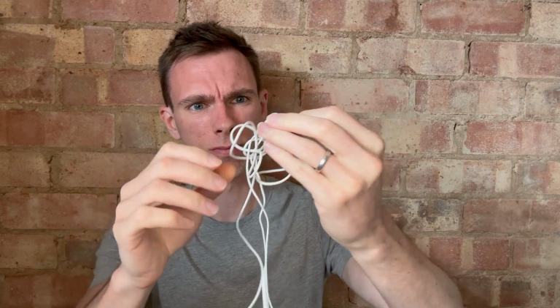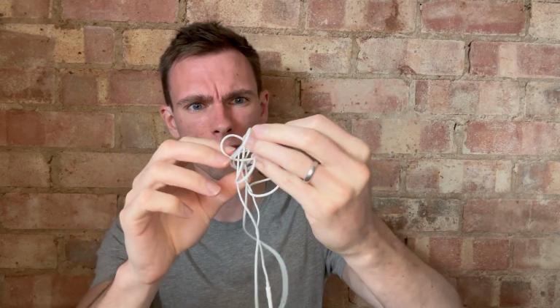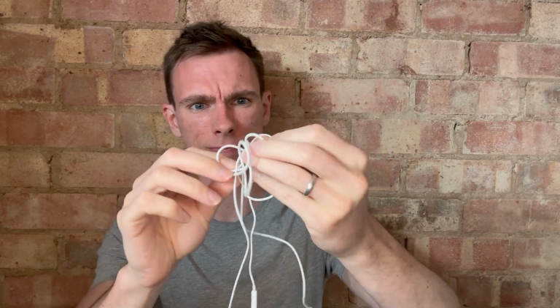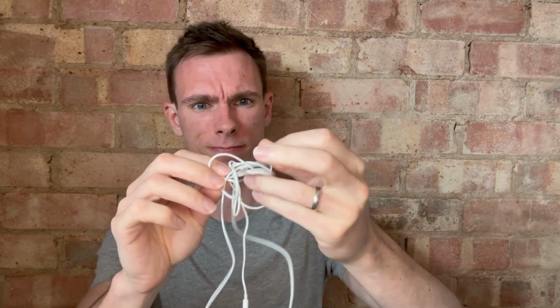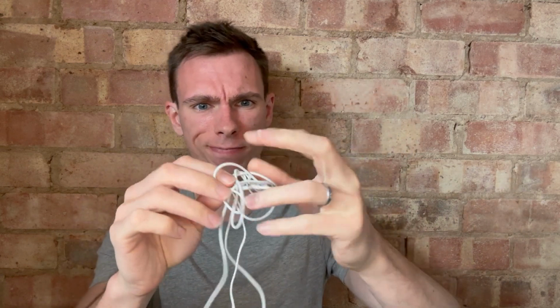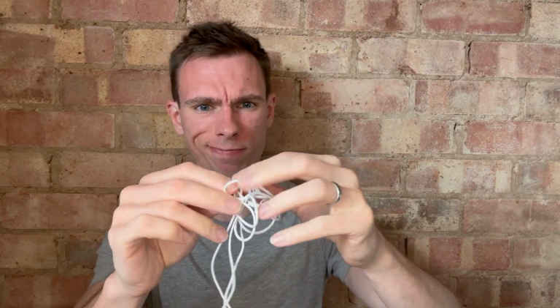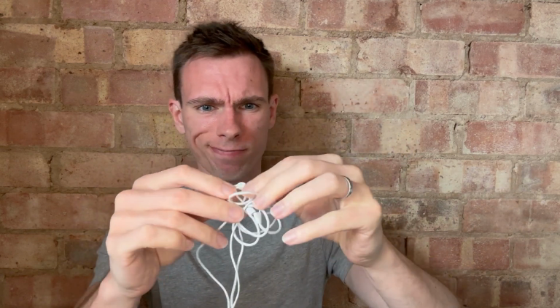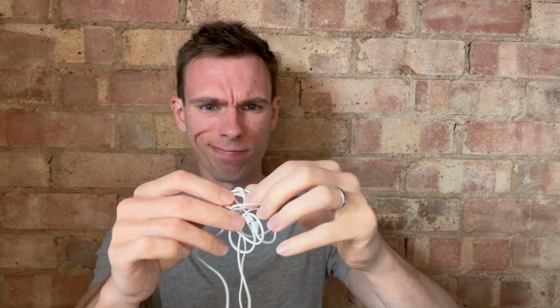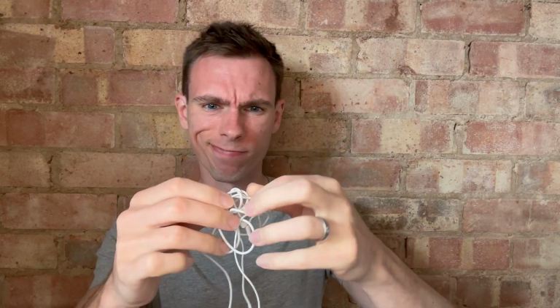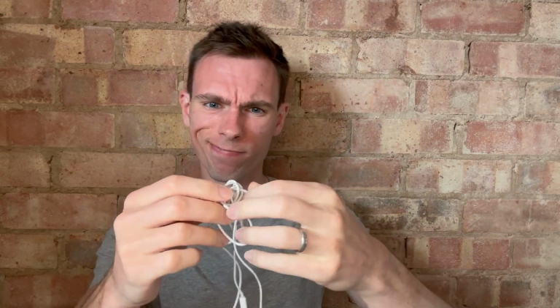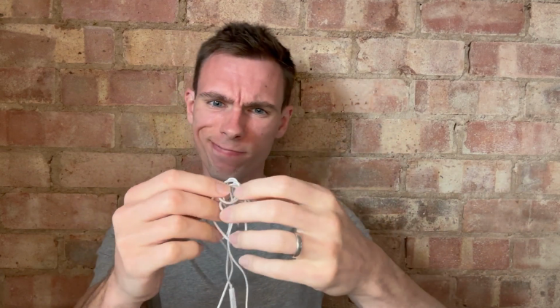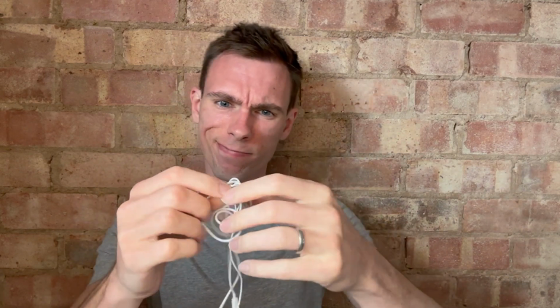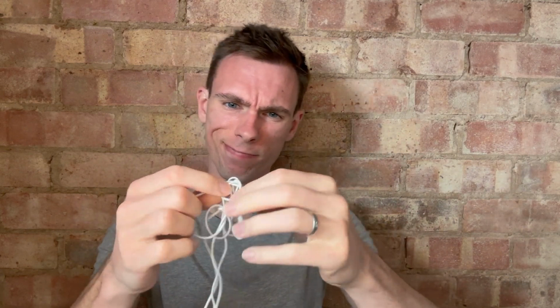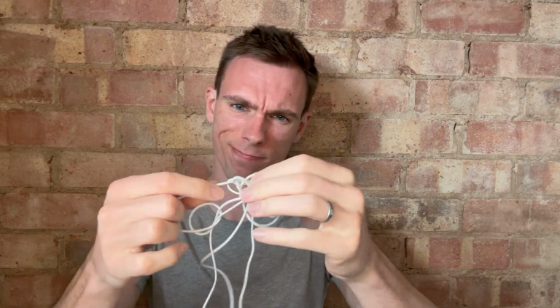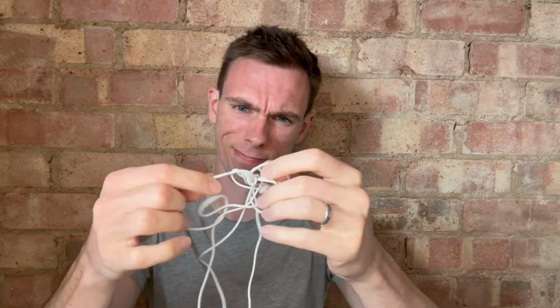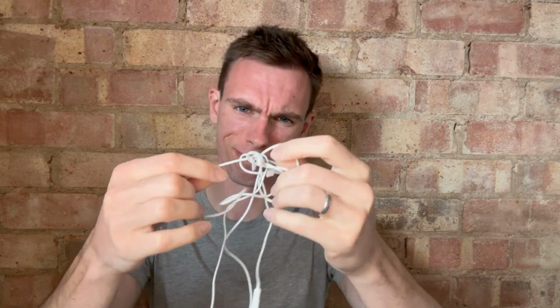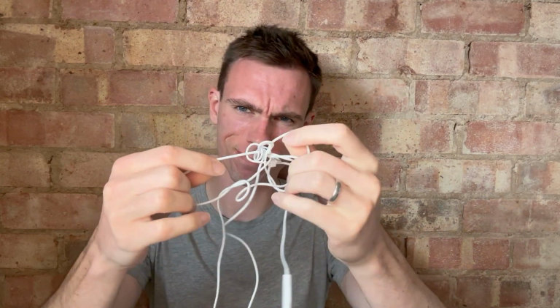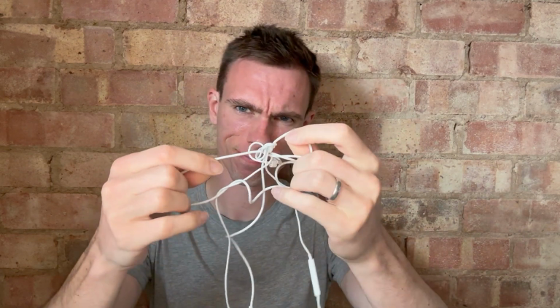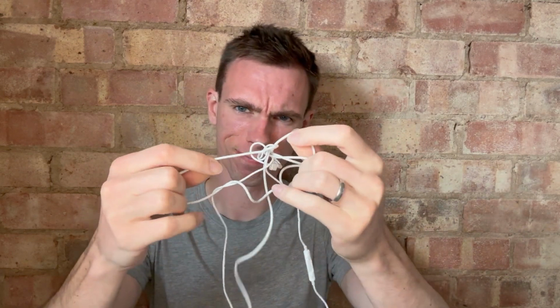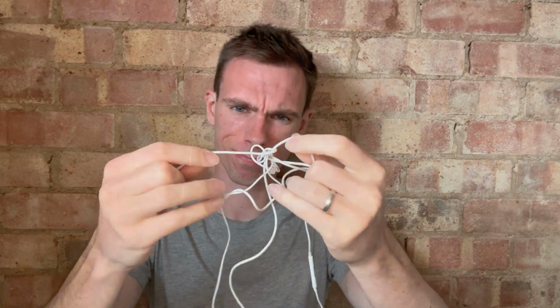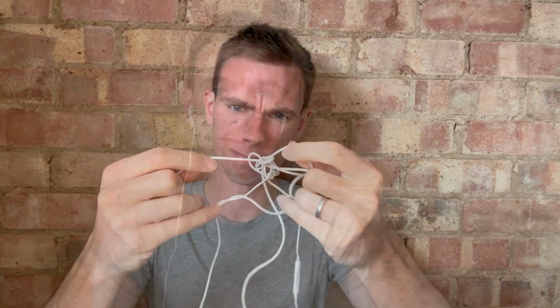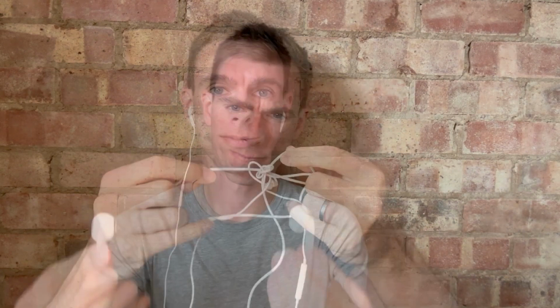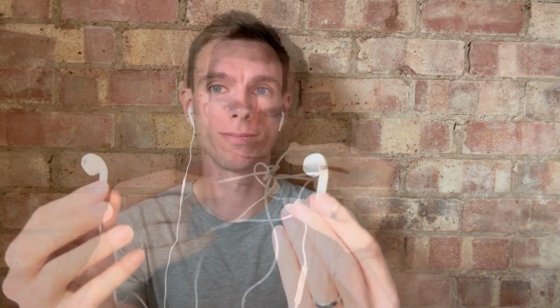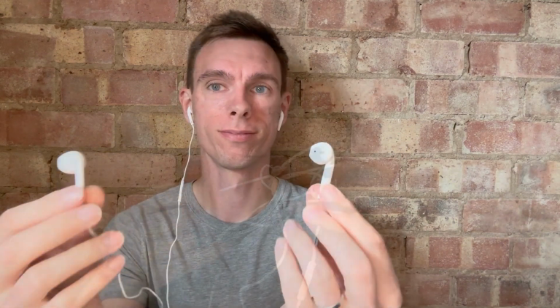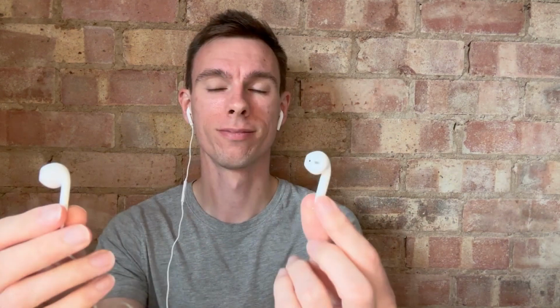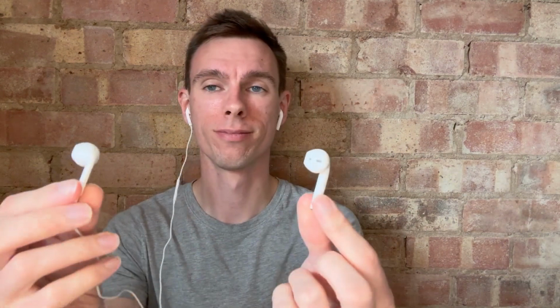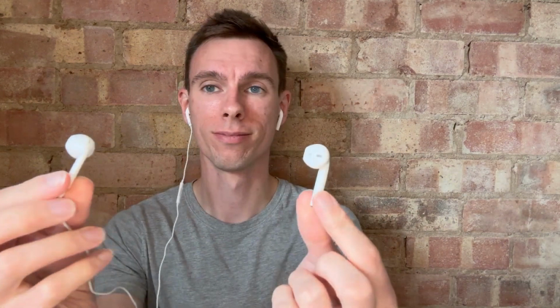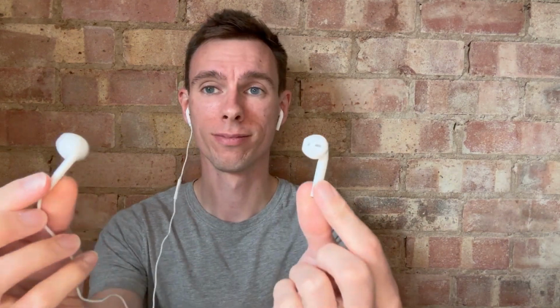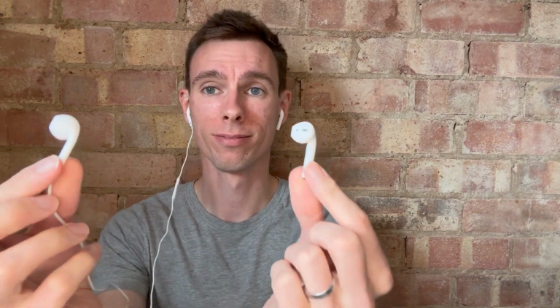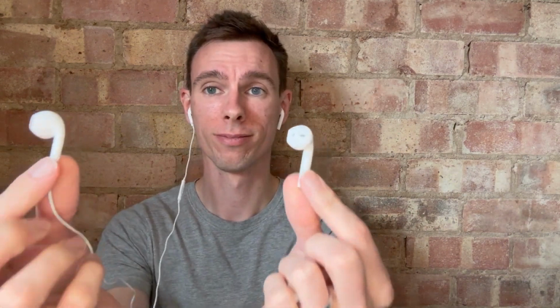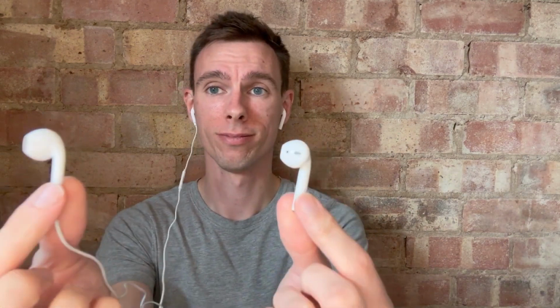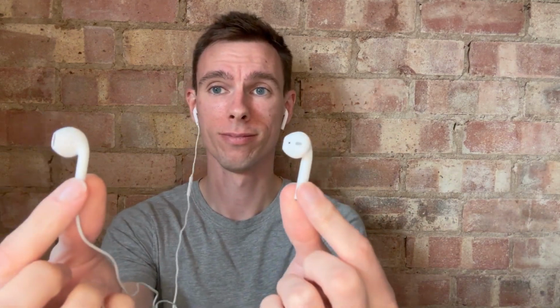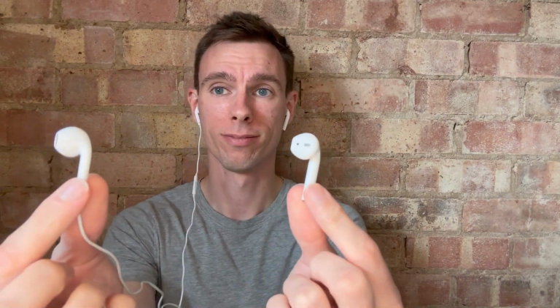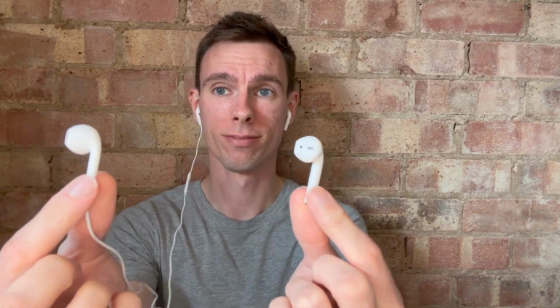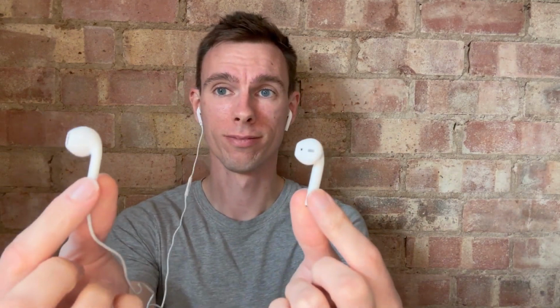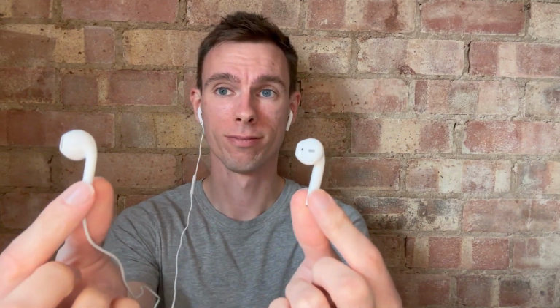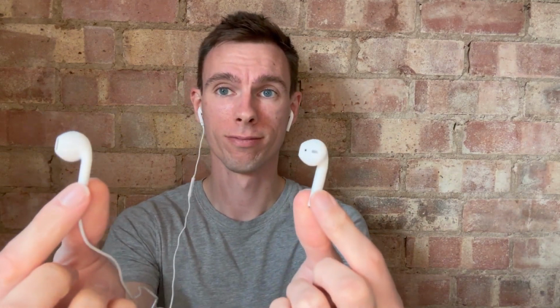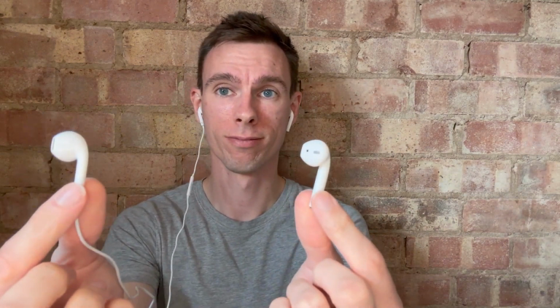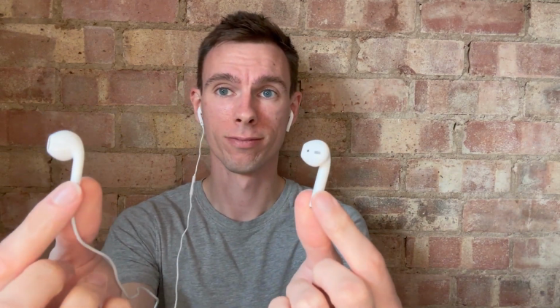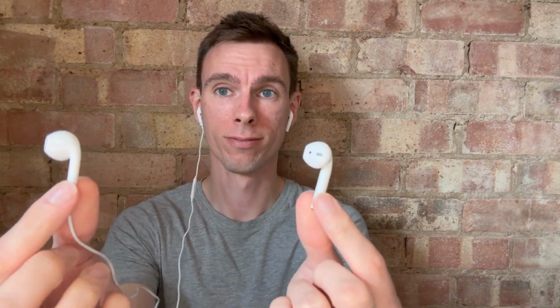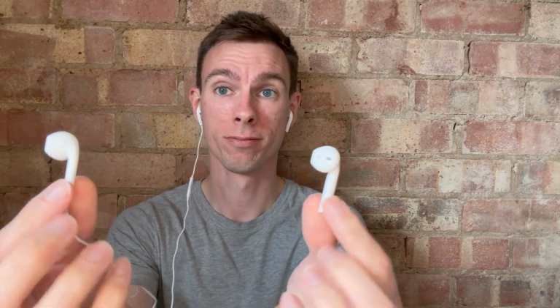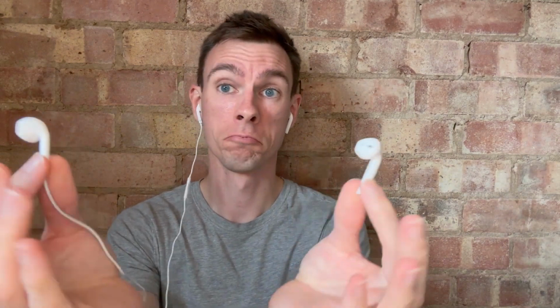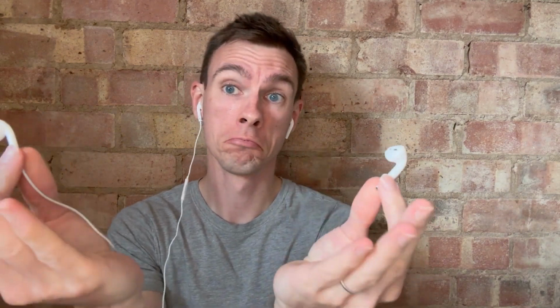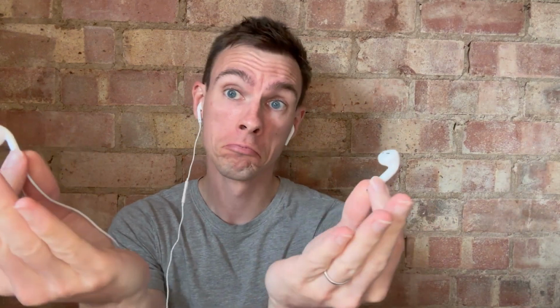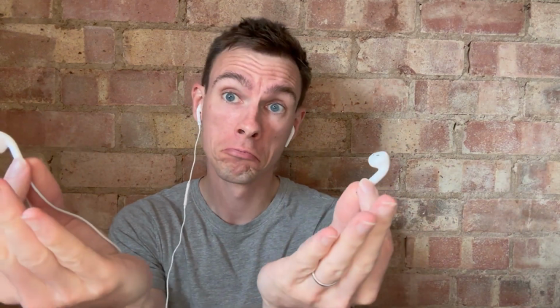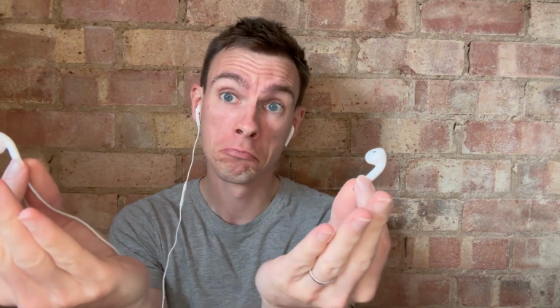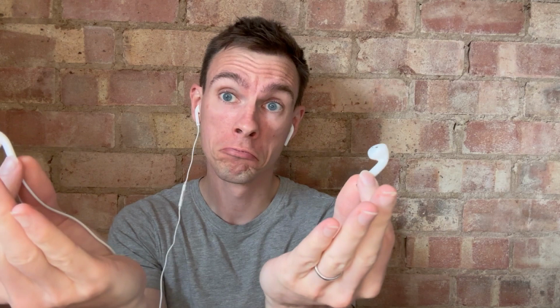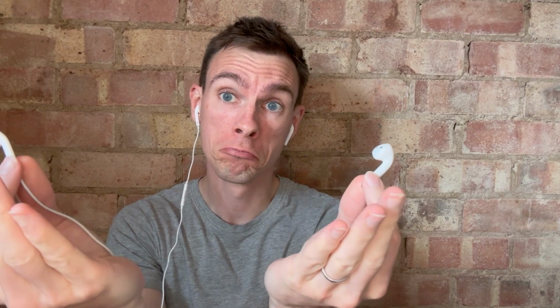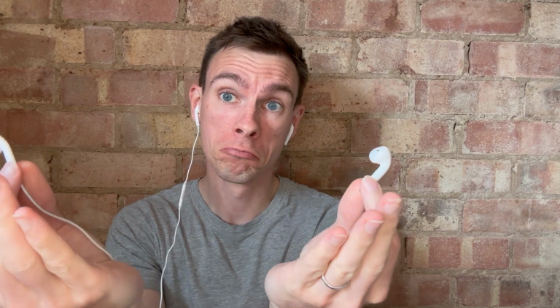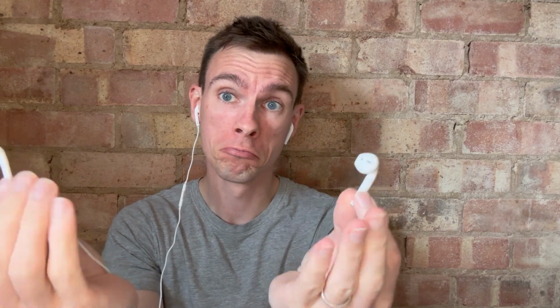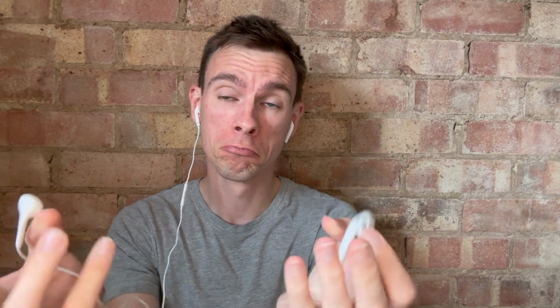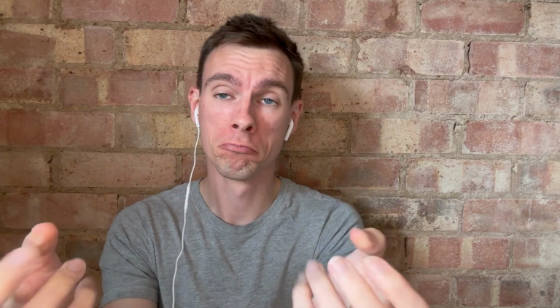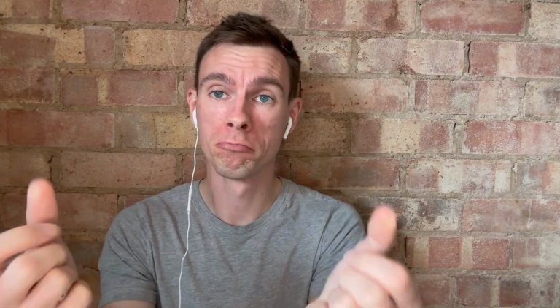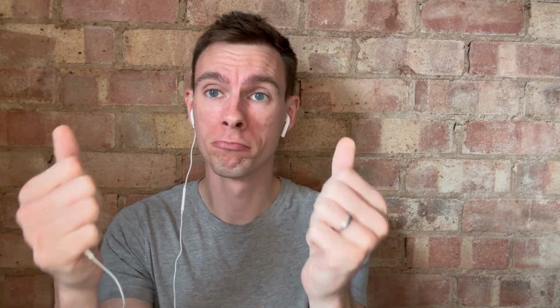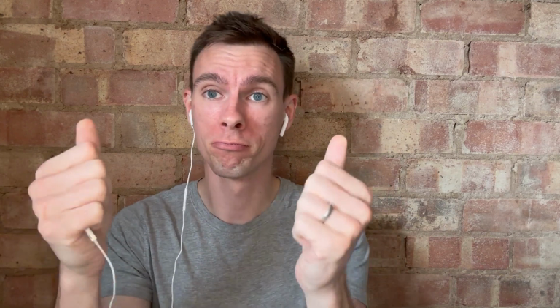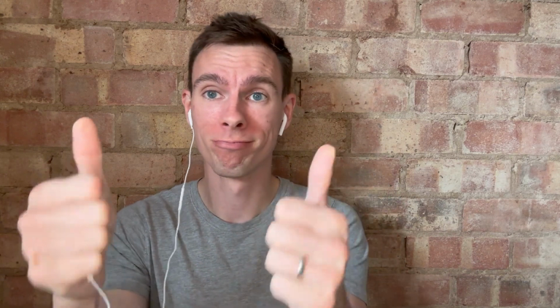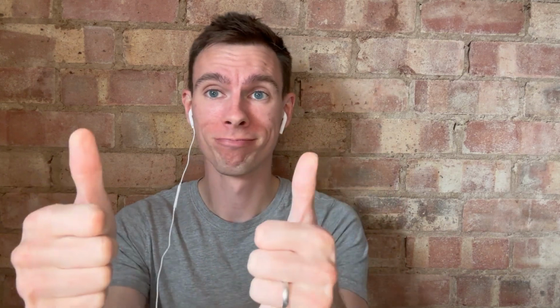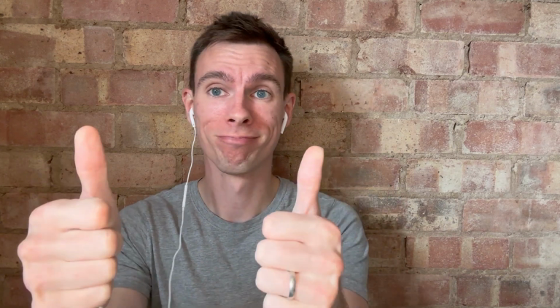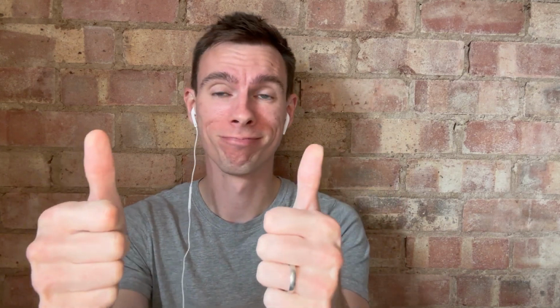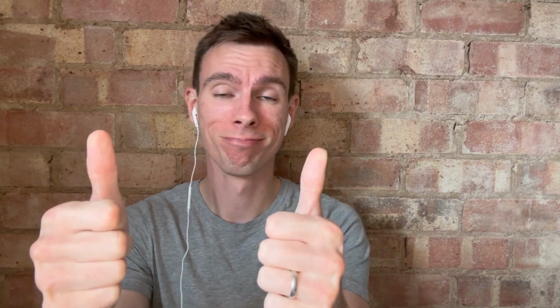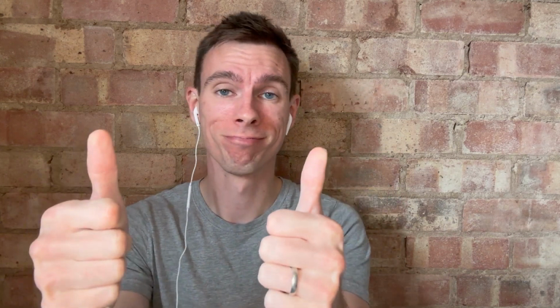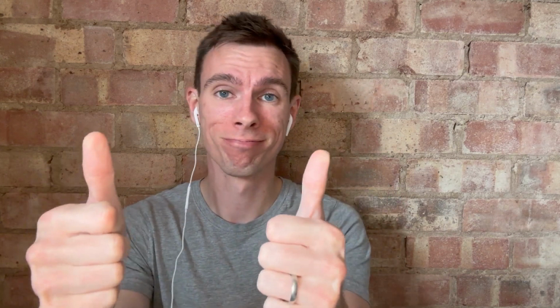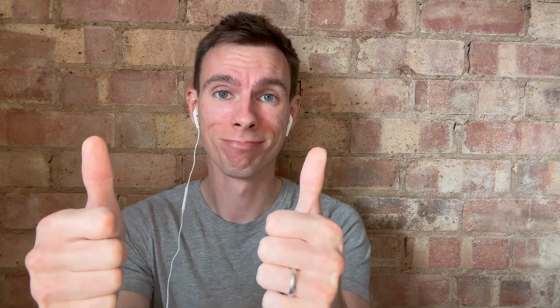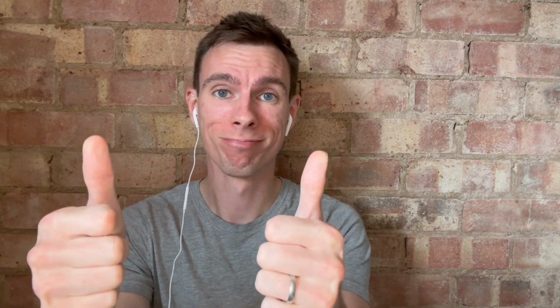And both of them are great headsets to choose from, so really it comes down to you and what you need to use them for. Hopefully this helps you out.